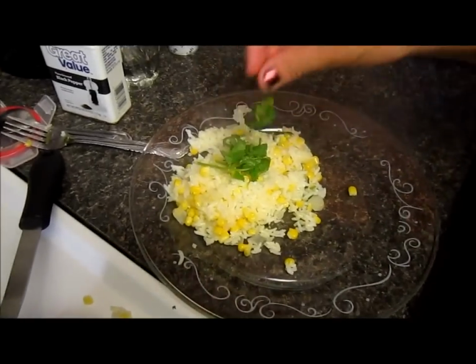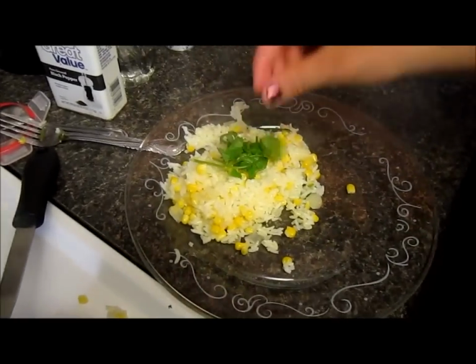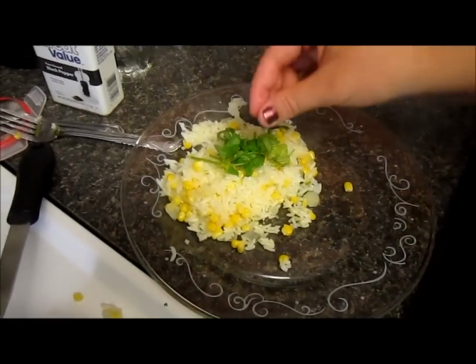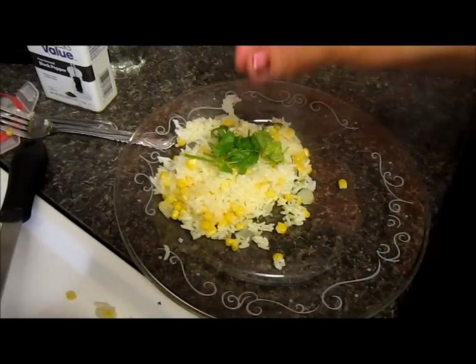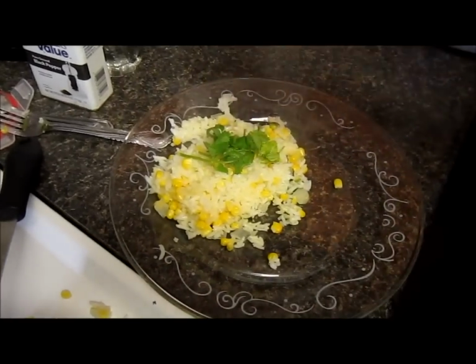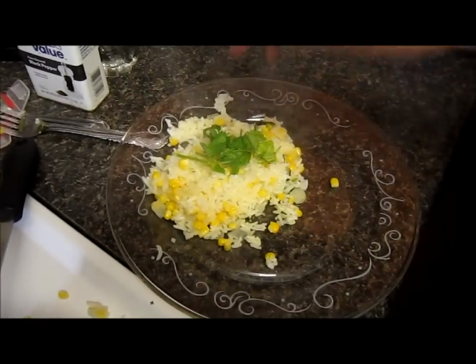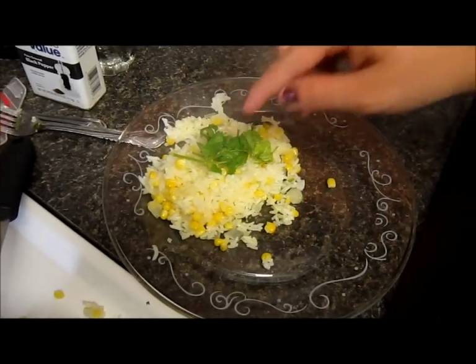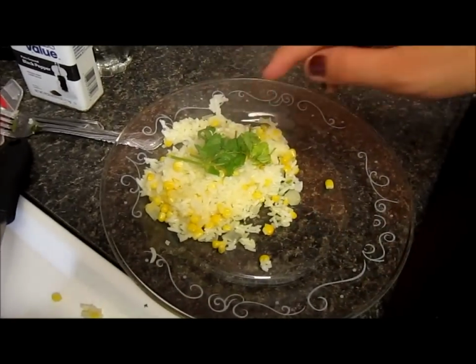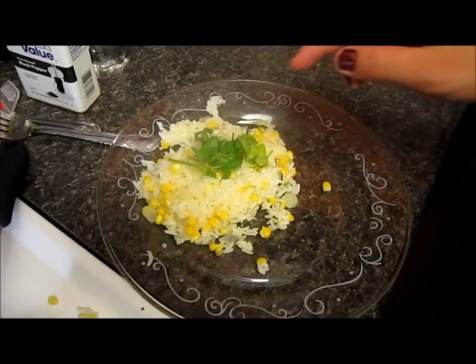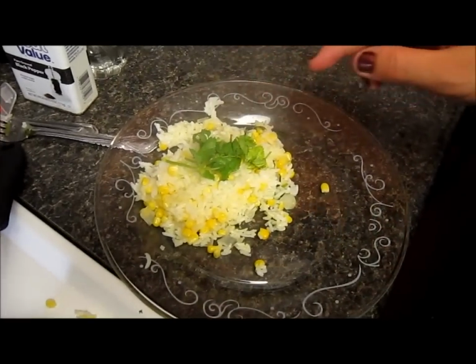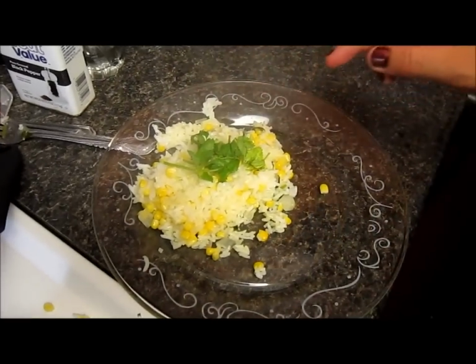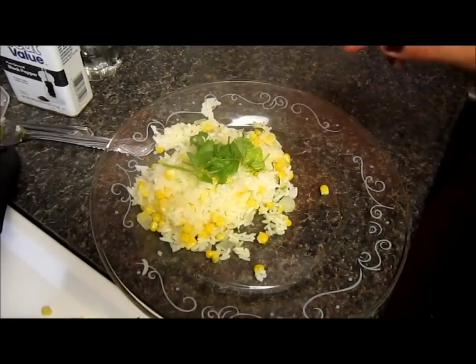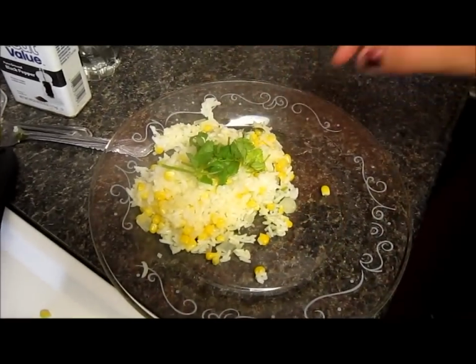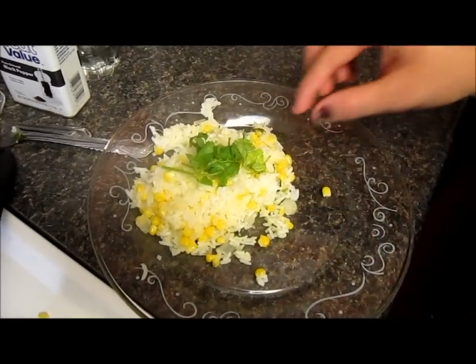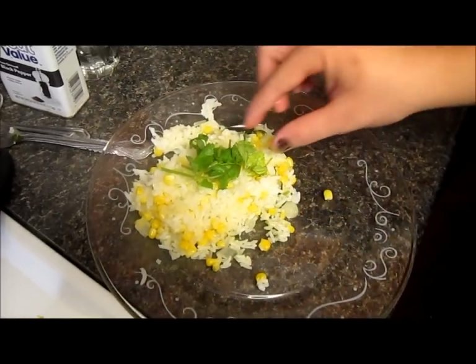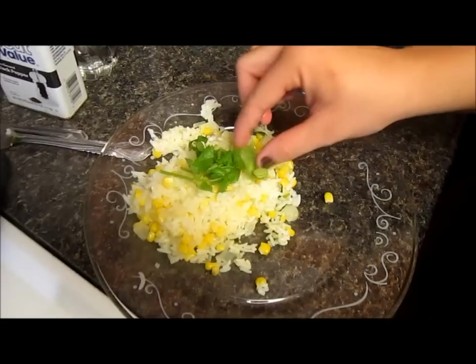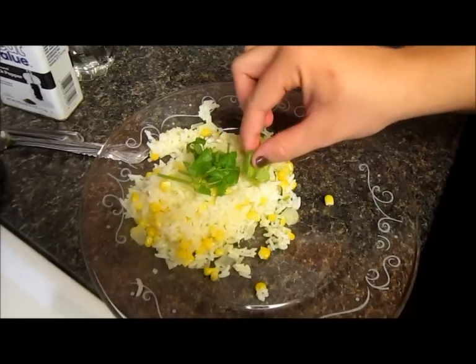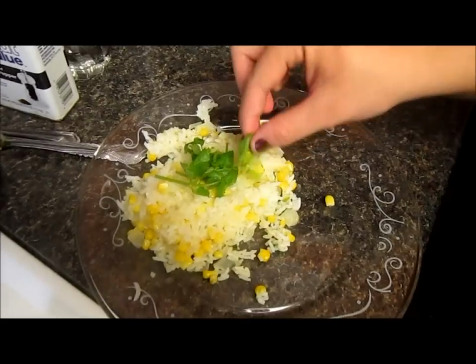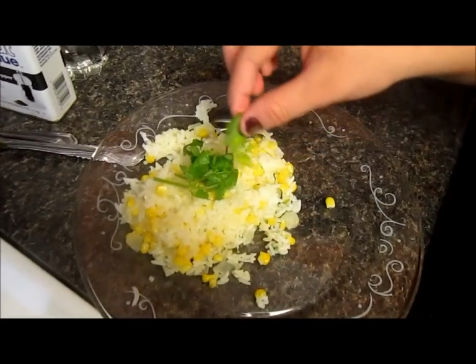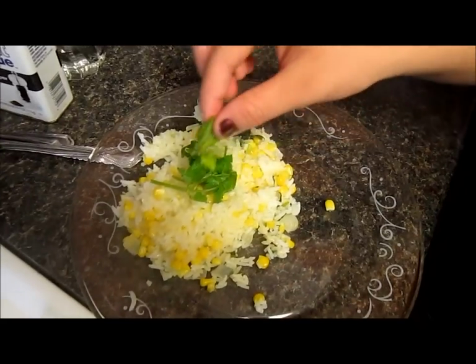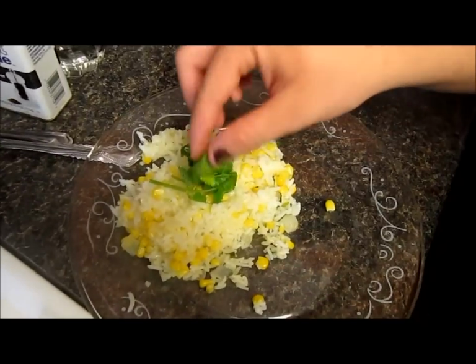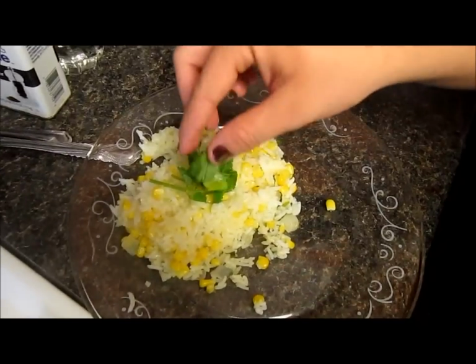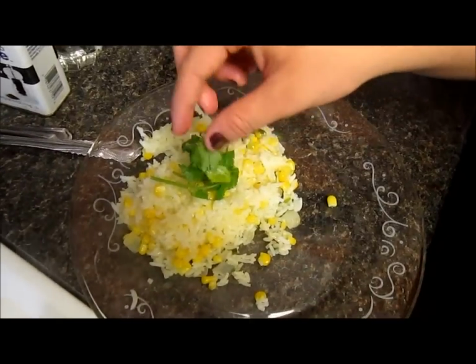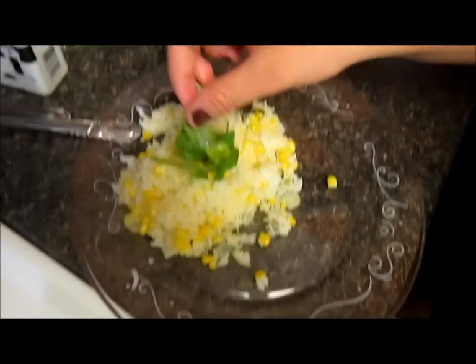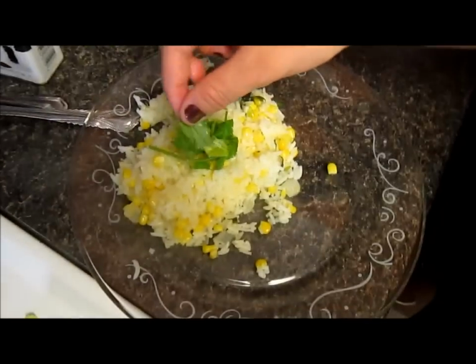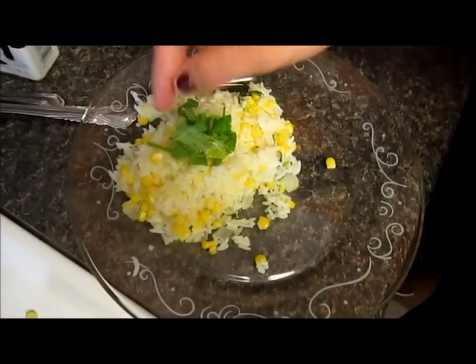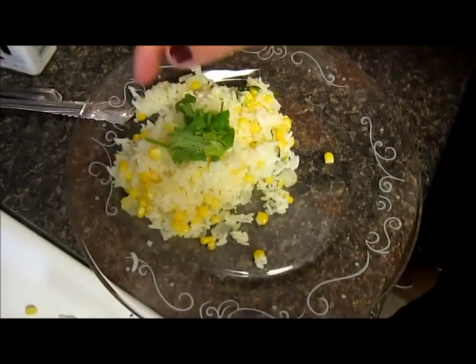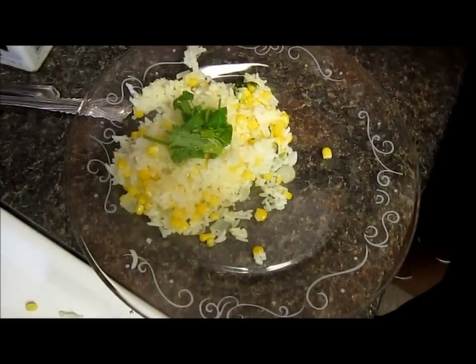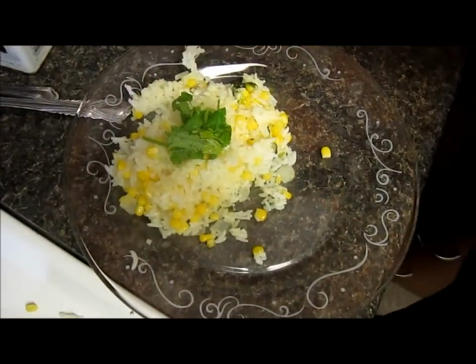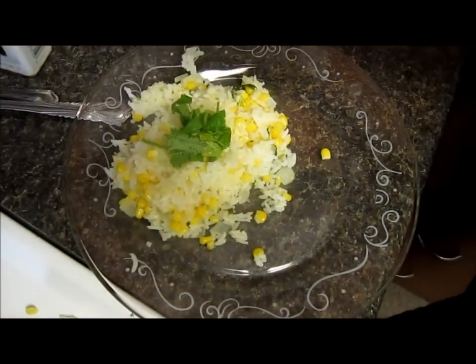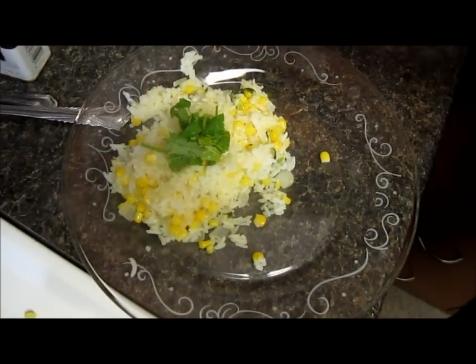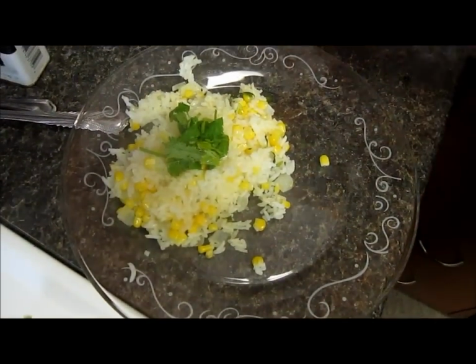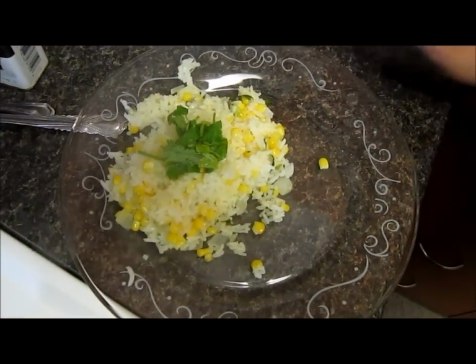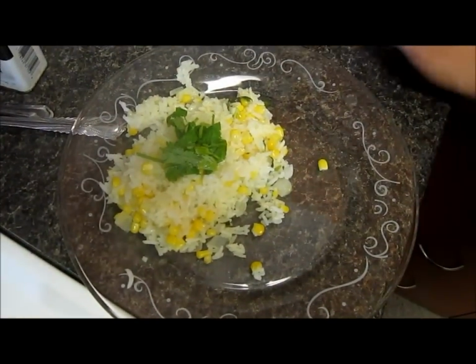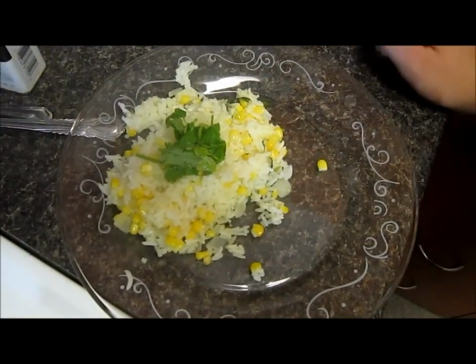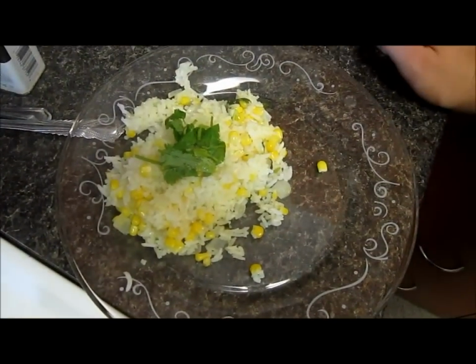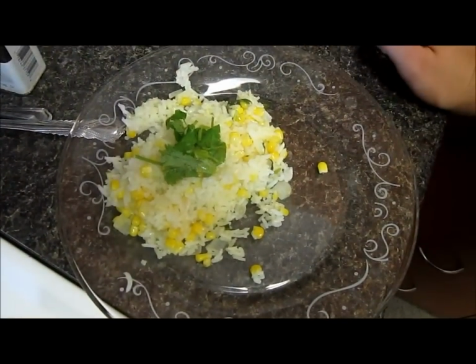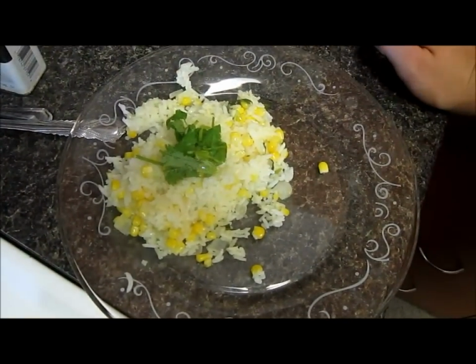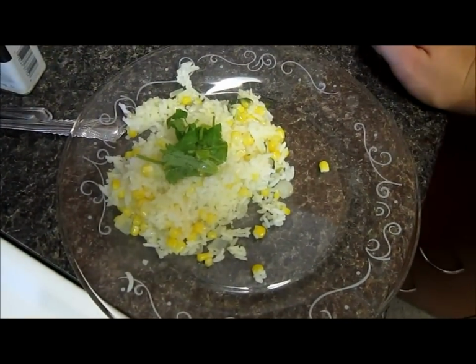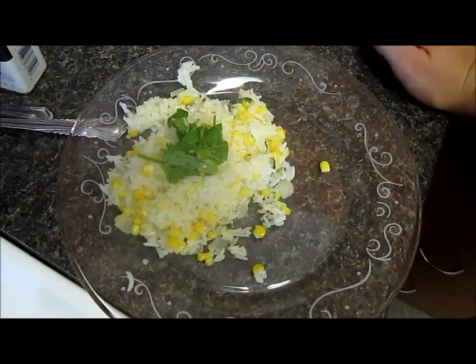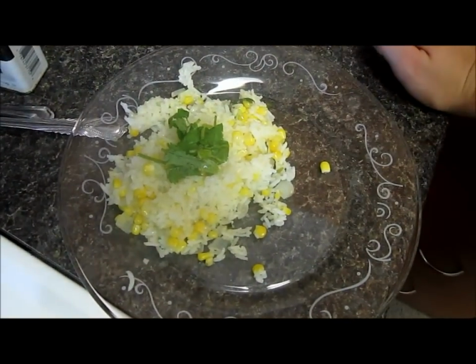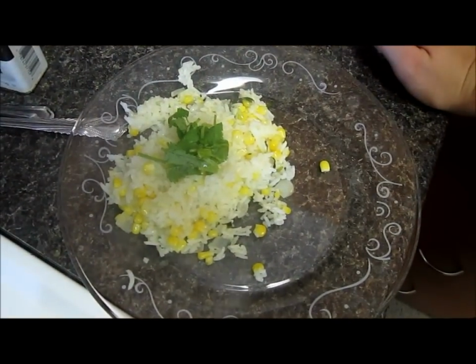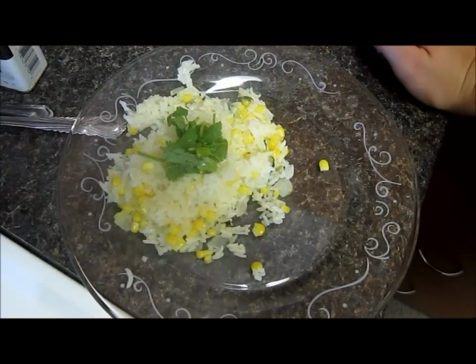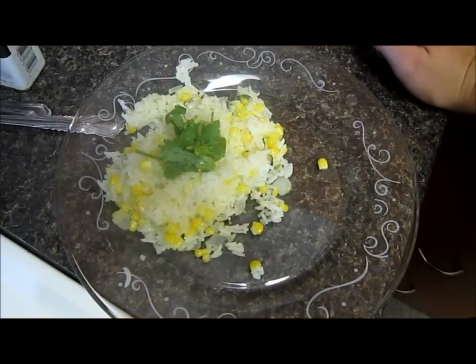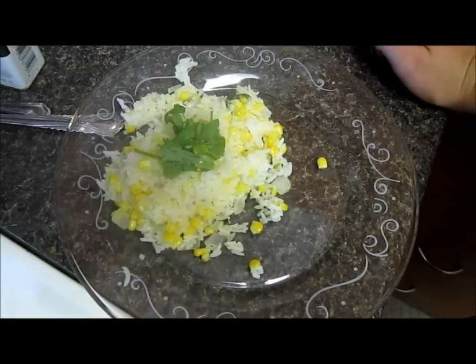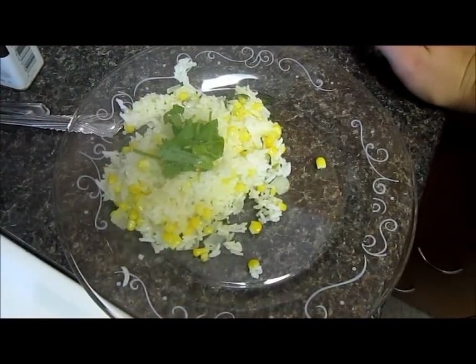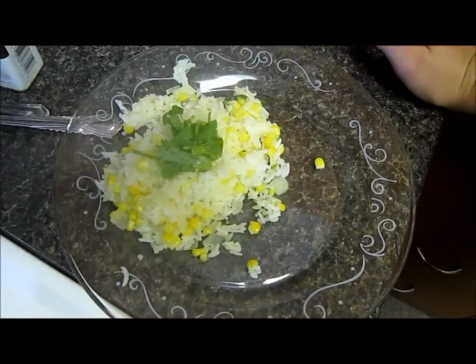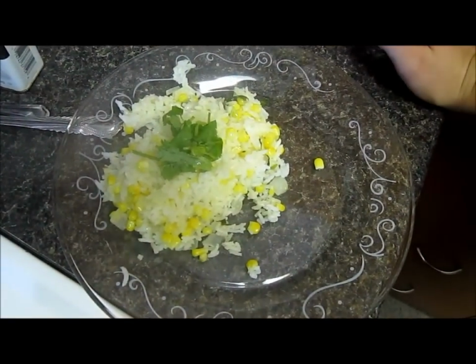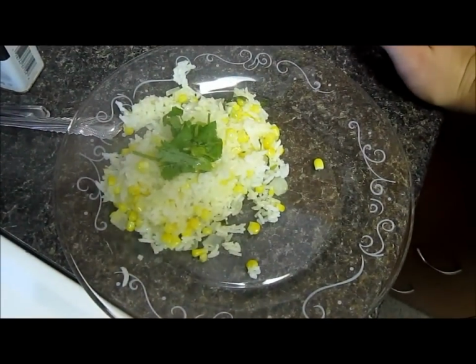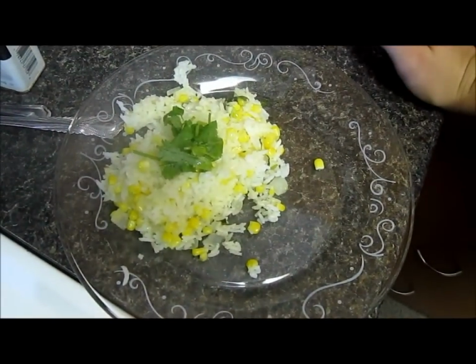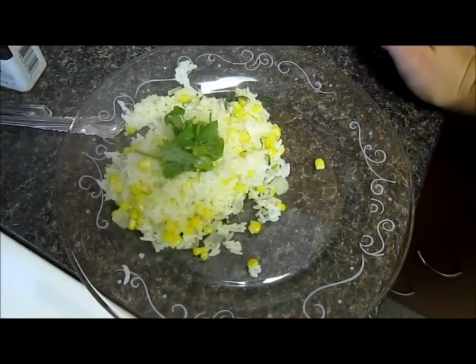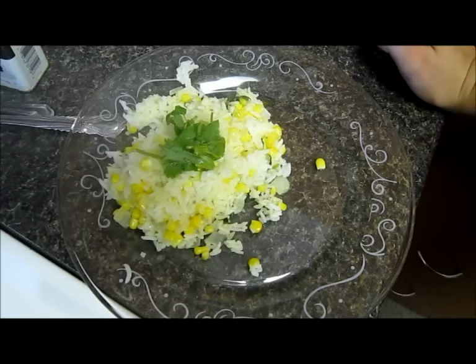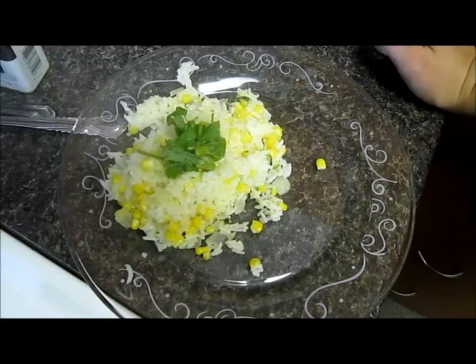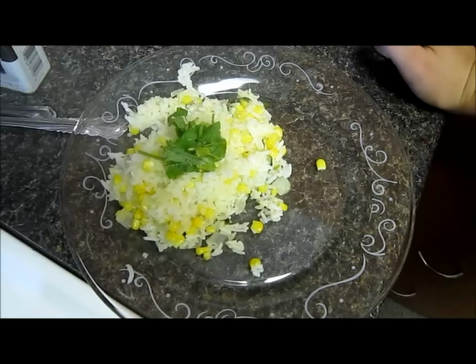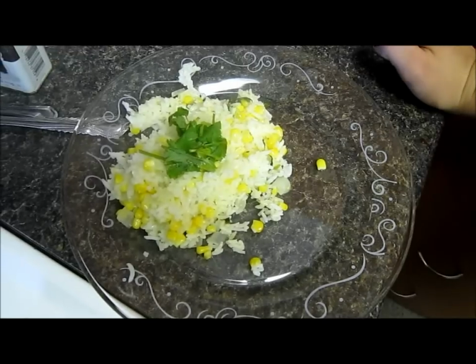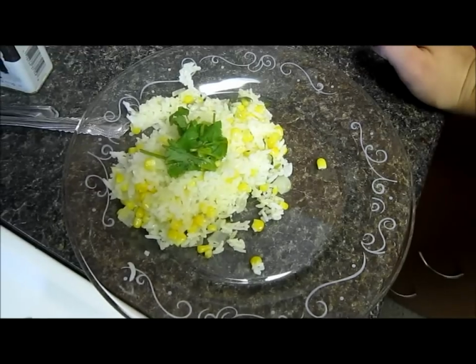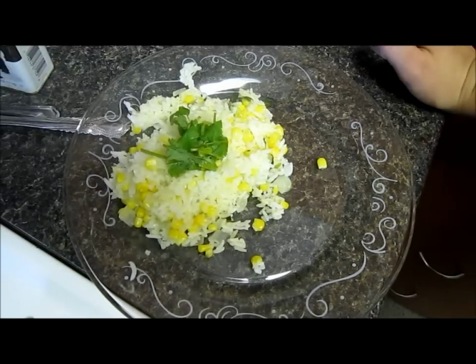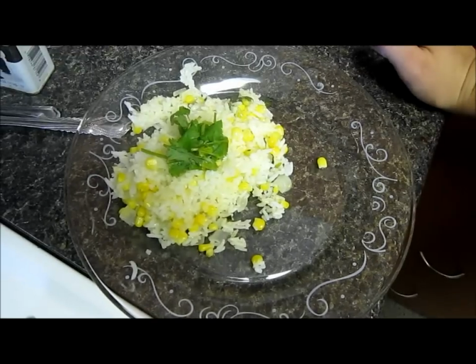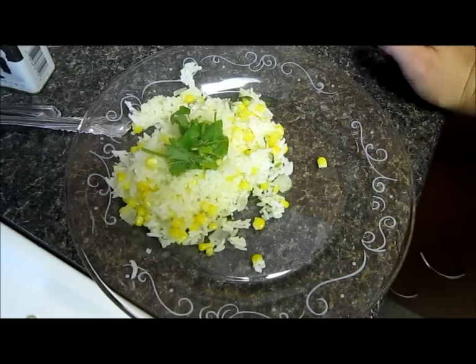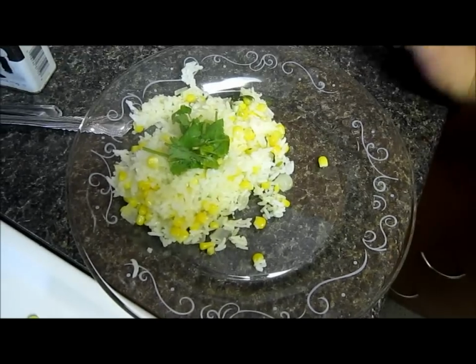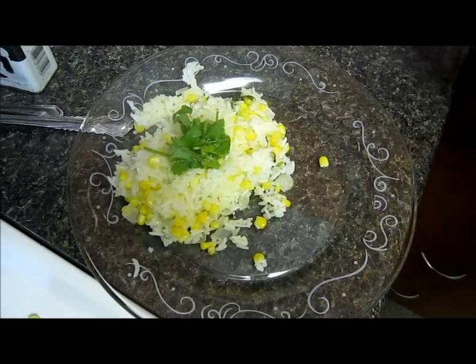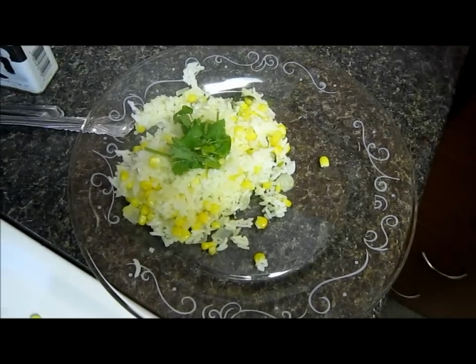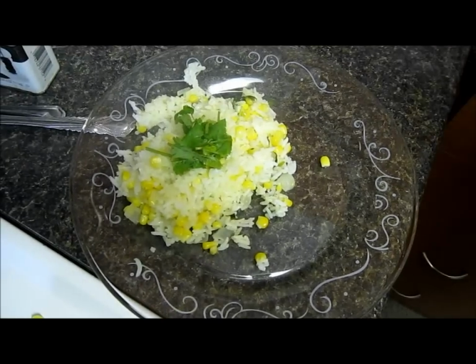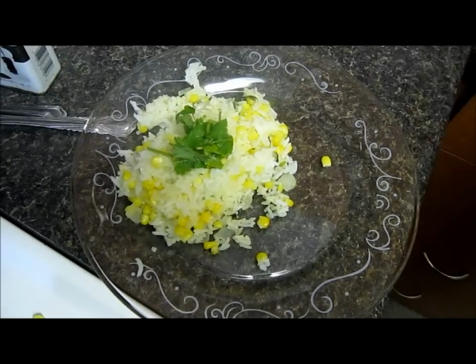That's our butter rice. My husband gave me the recipe, so yay!